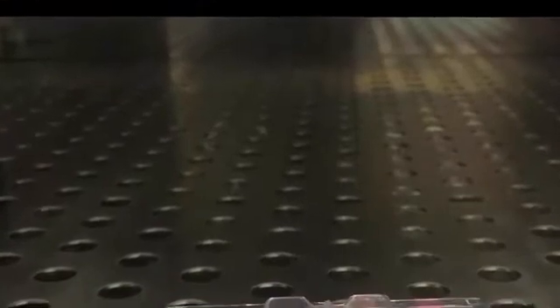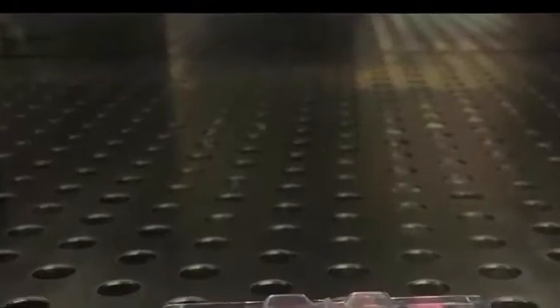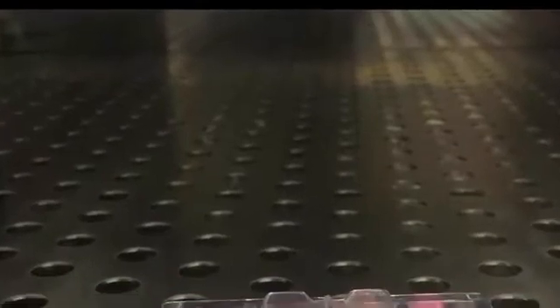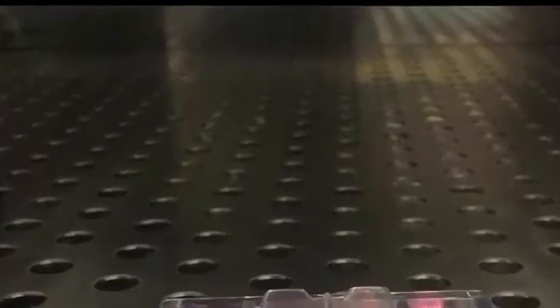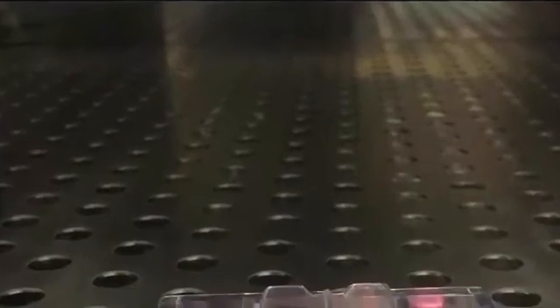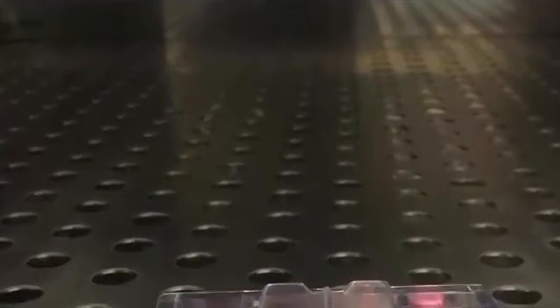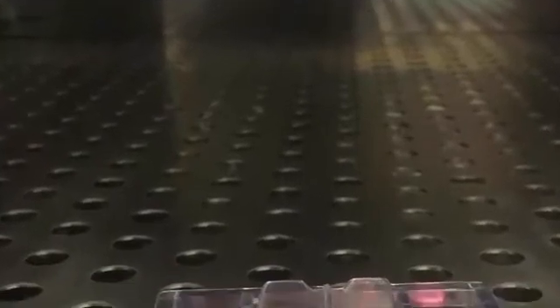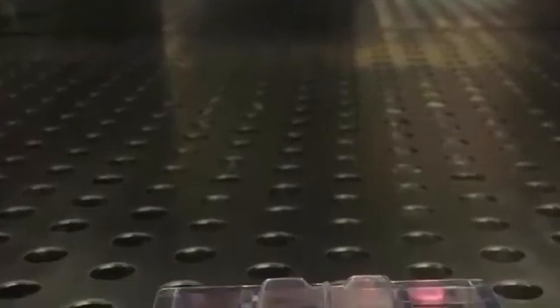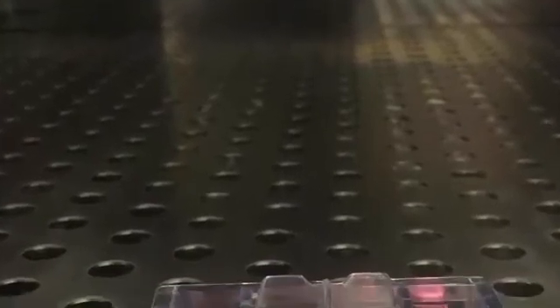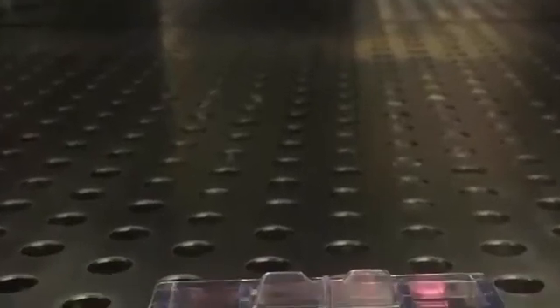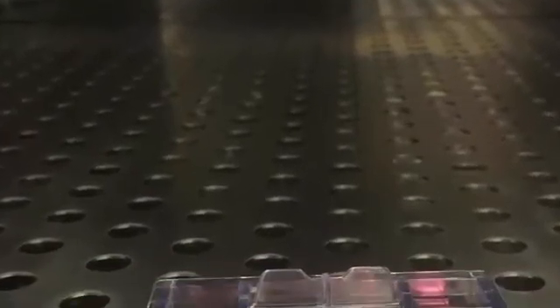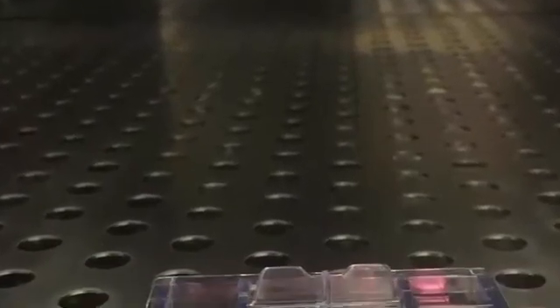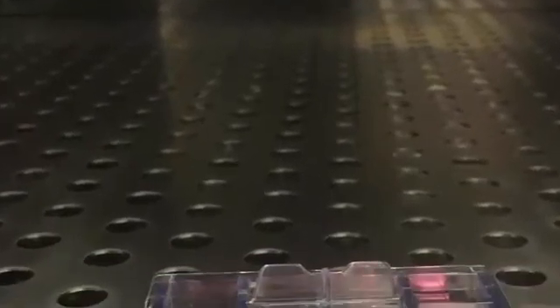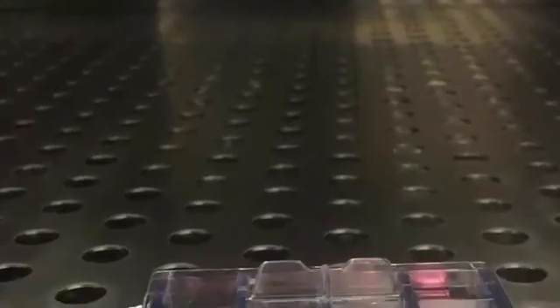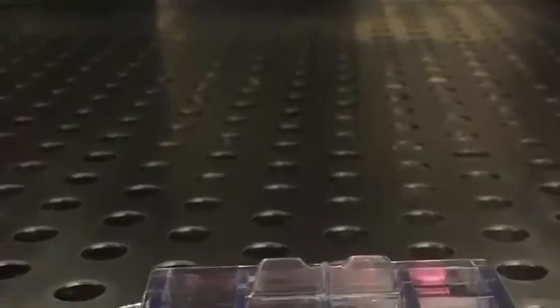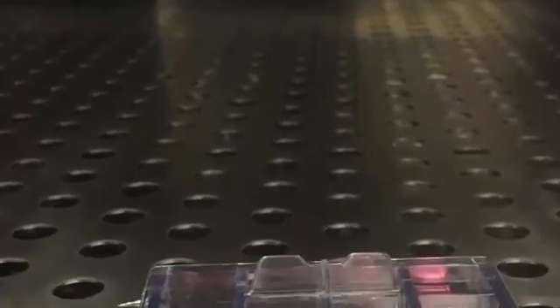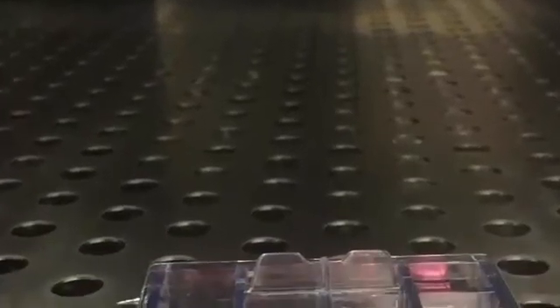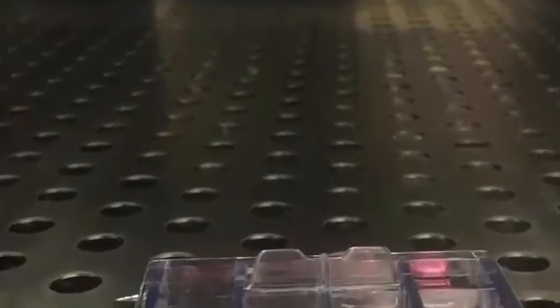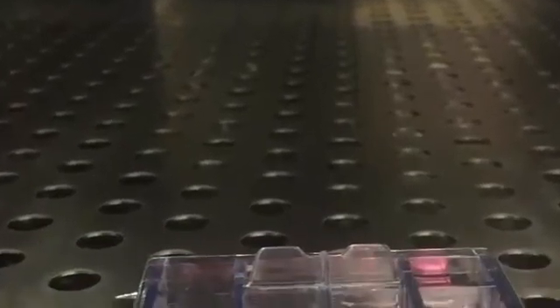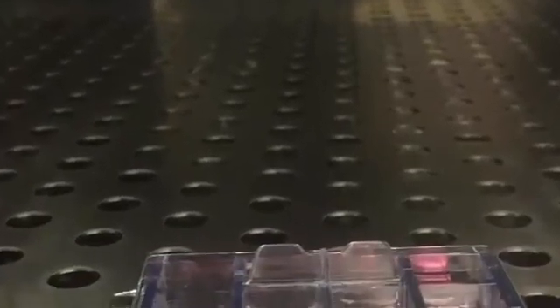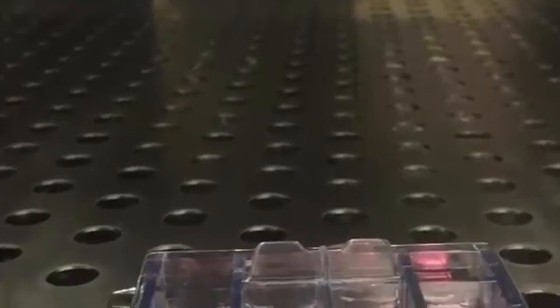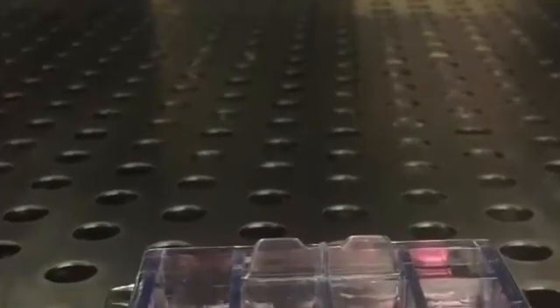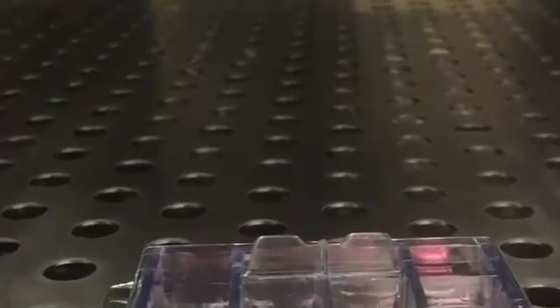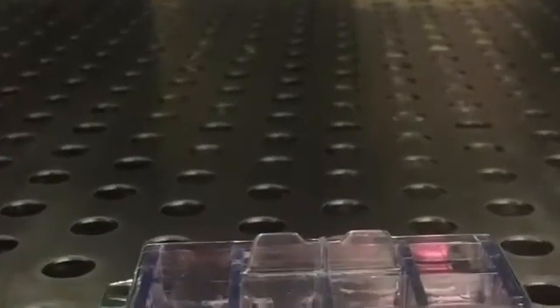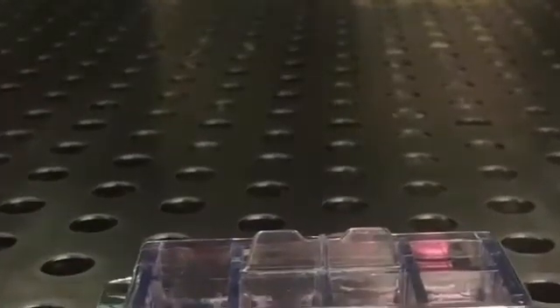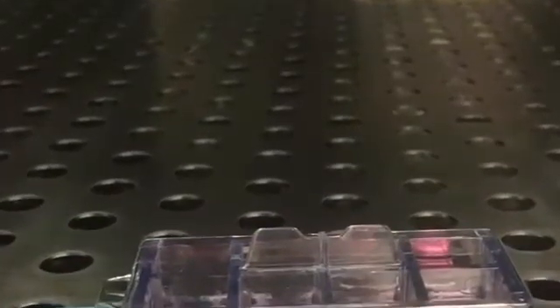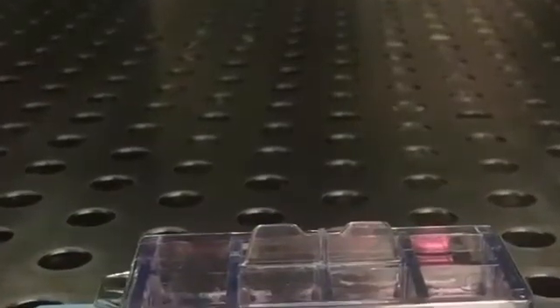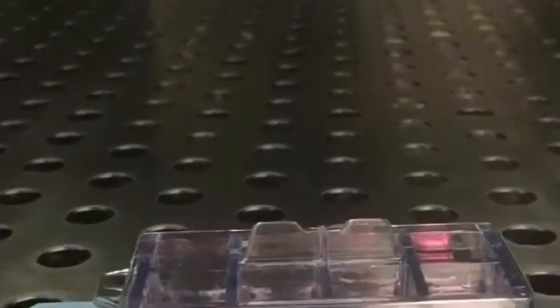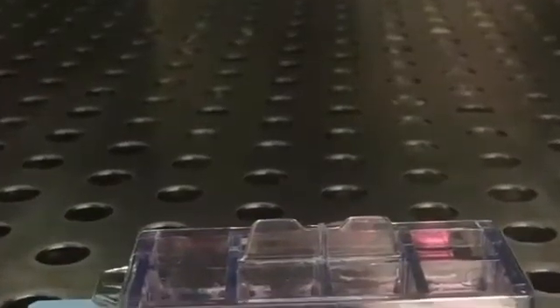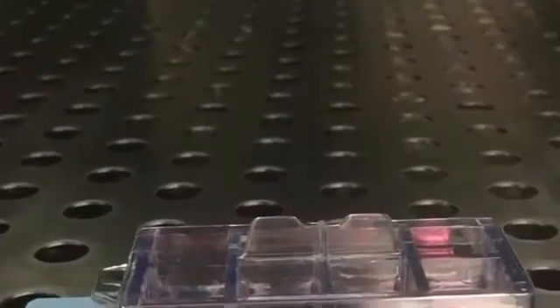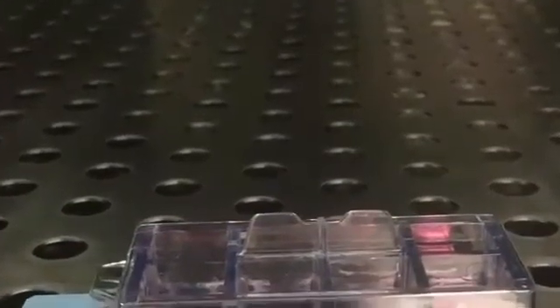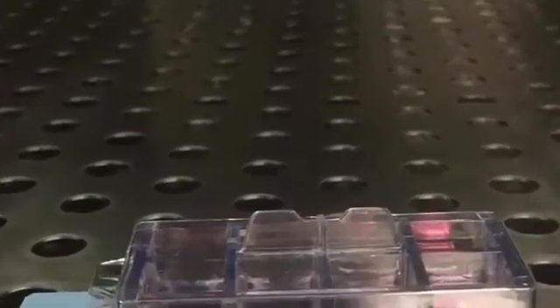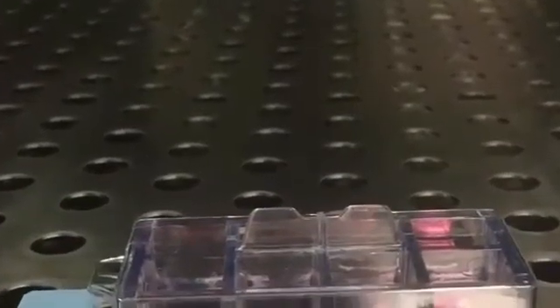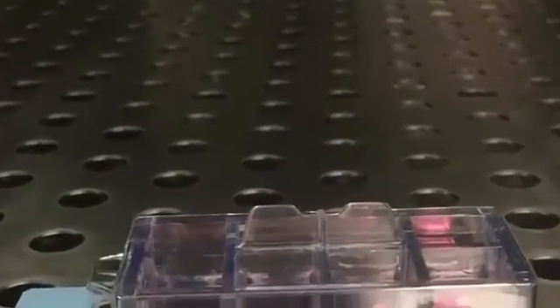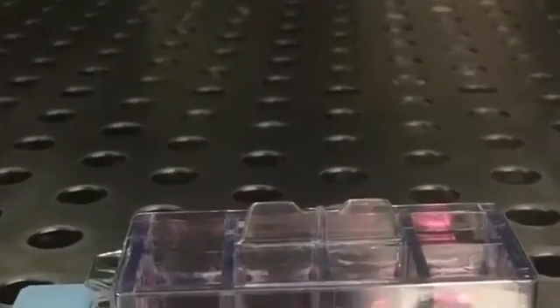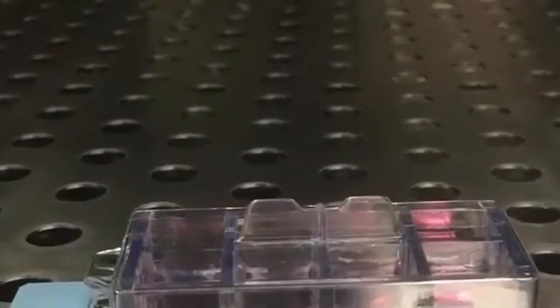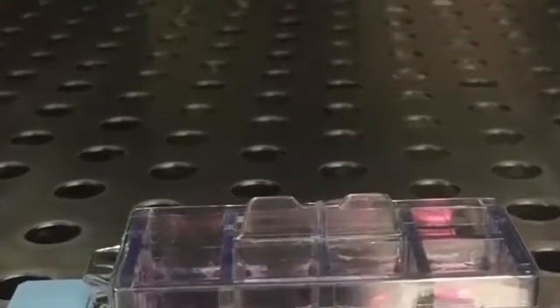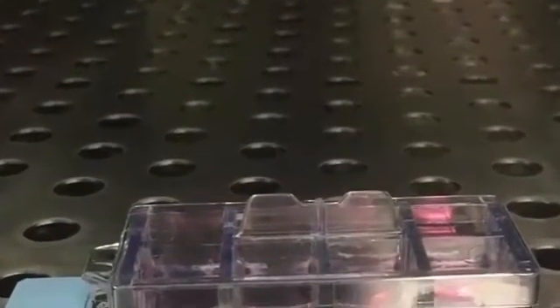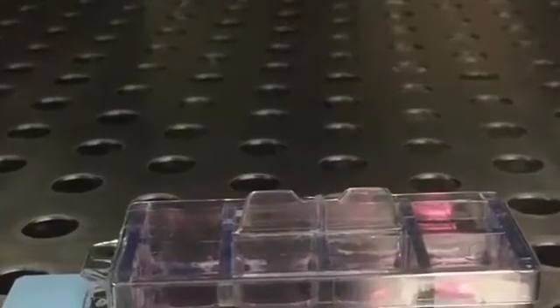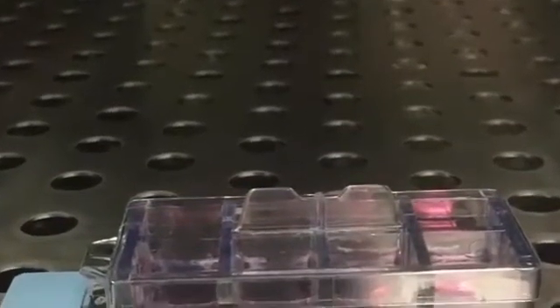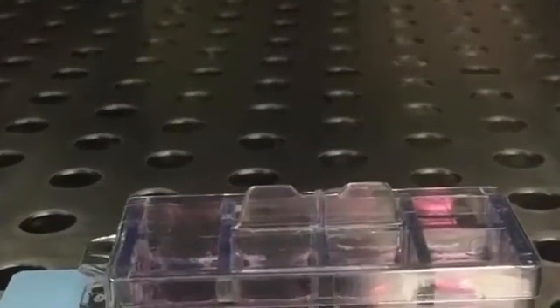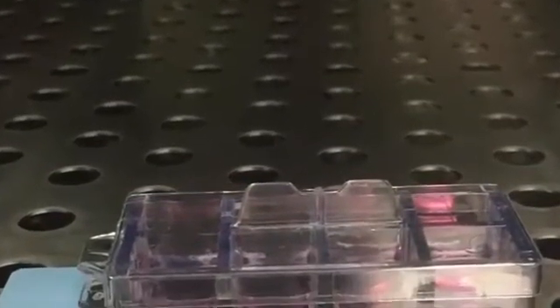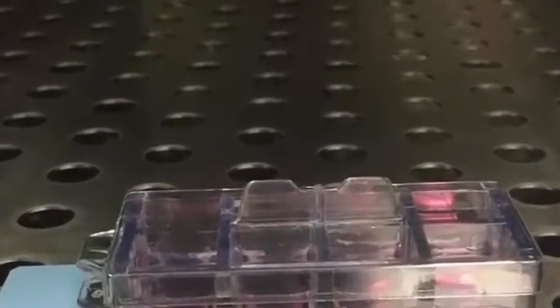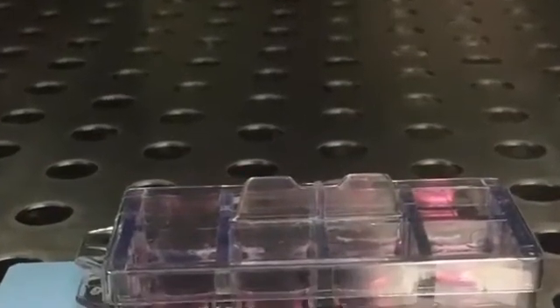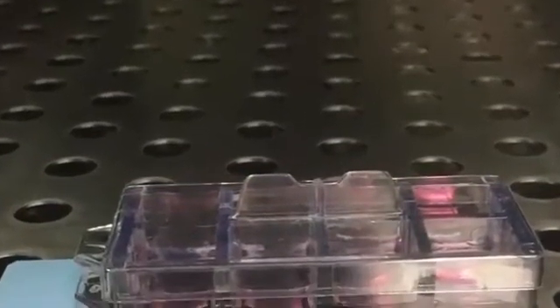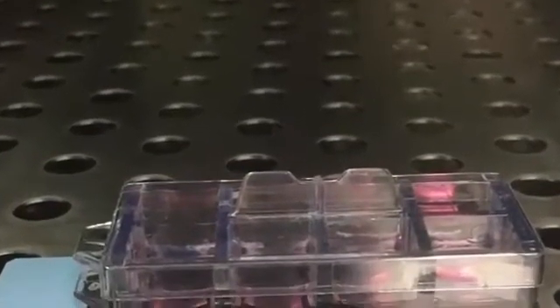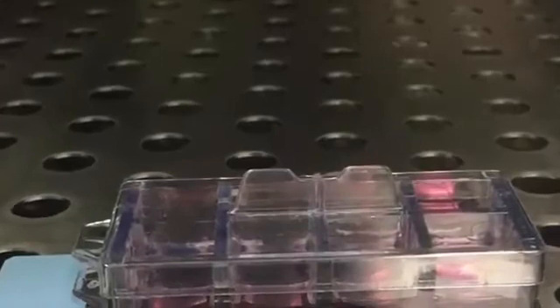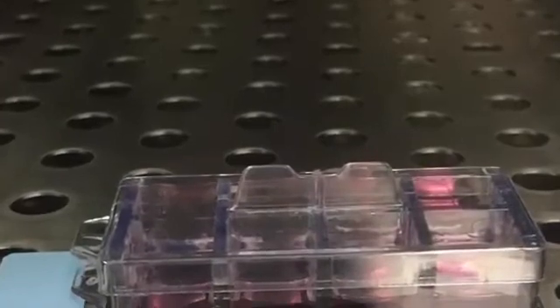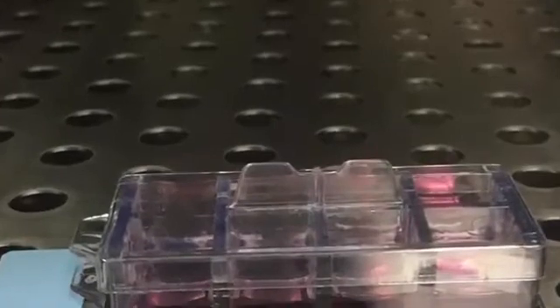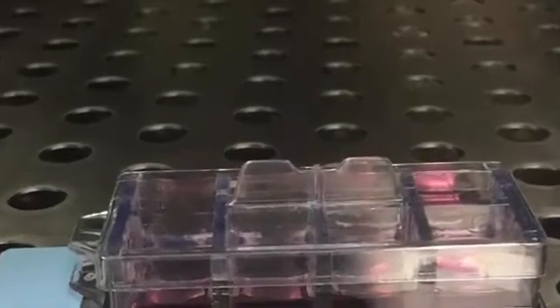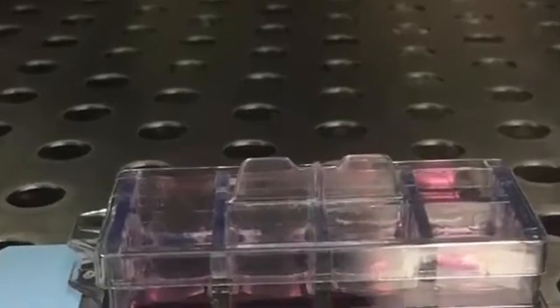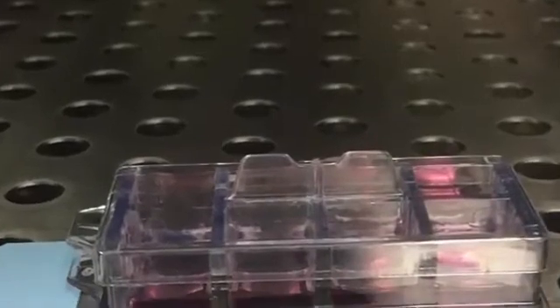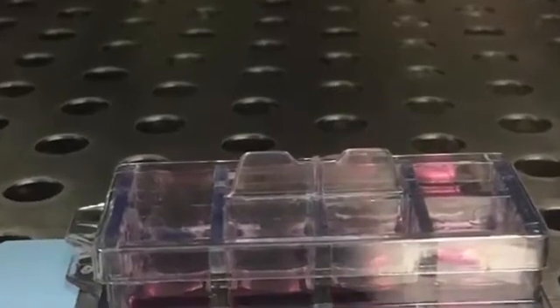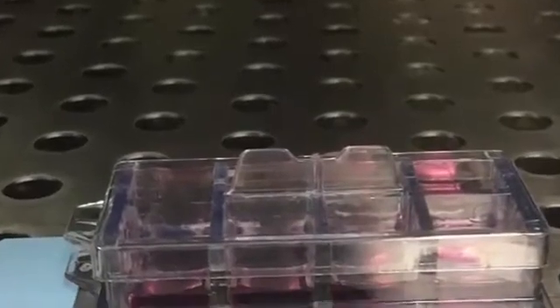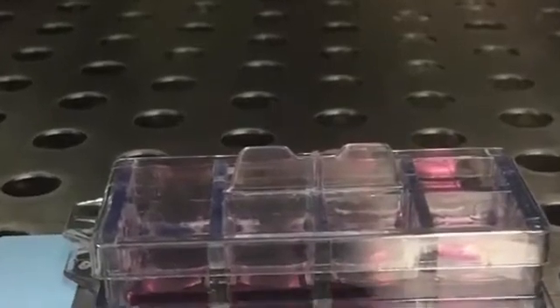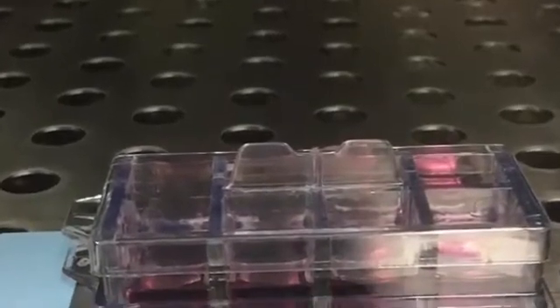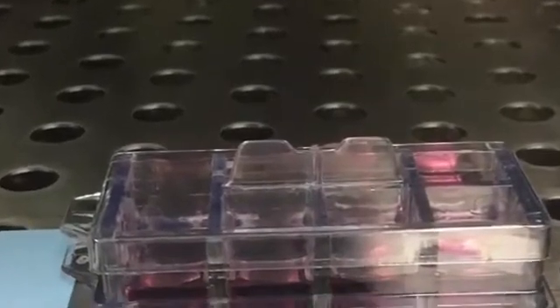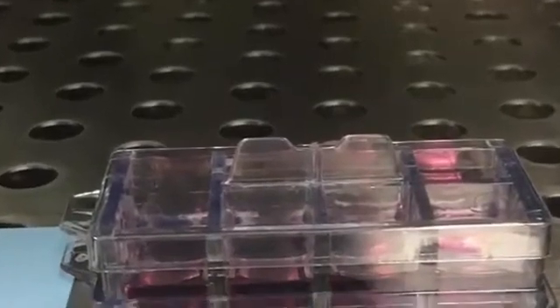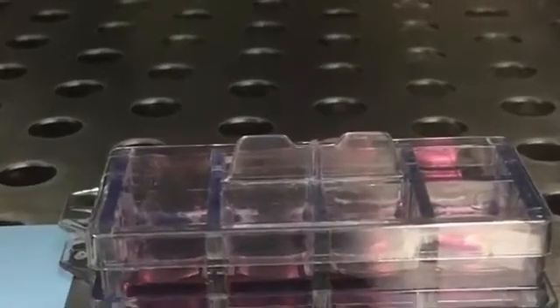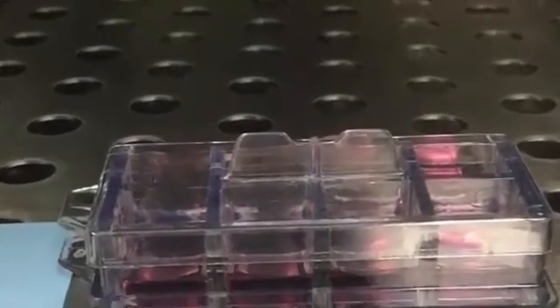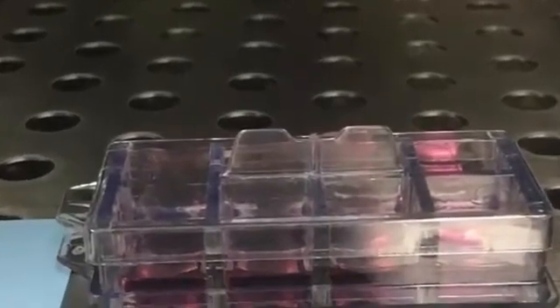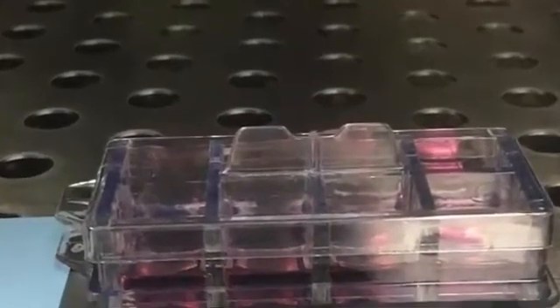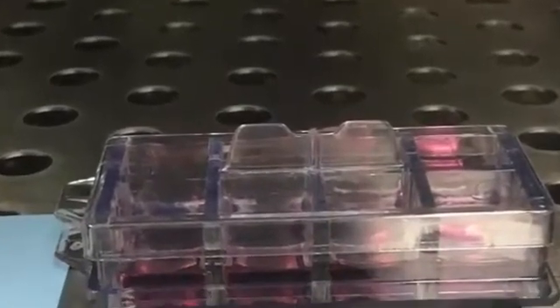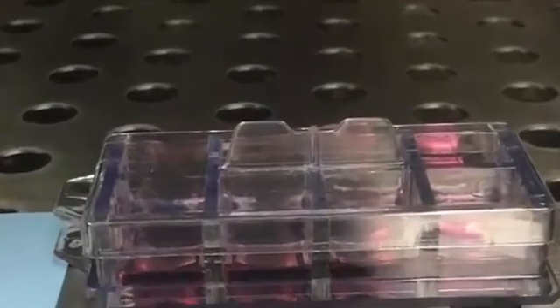Finally, the acids are added to the 10,000 HeLa cells for 24 hours at a 400 micromolar solution.